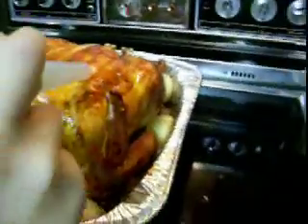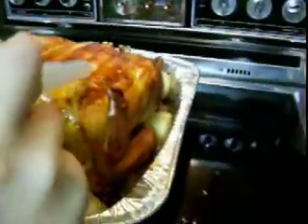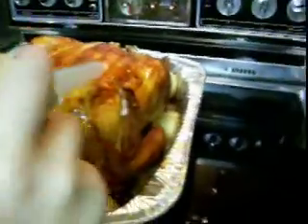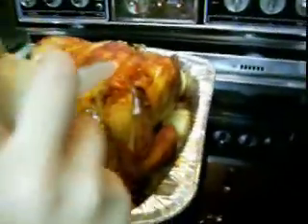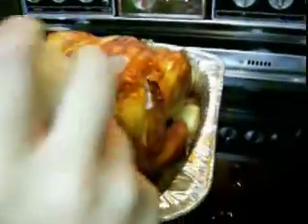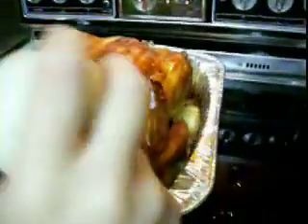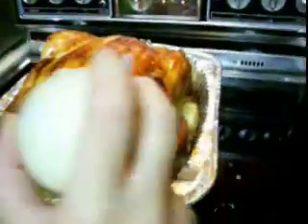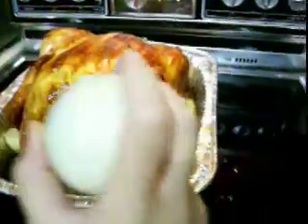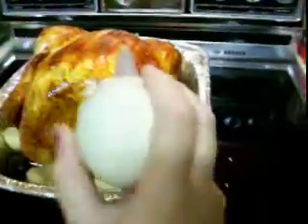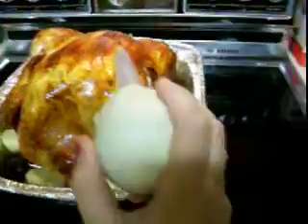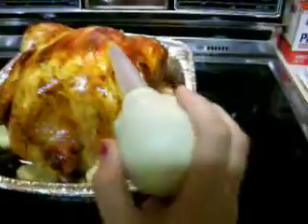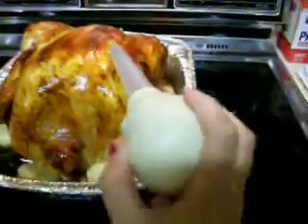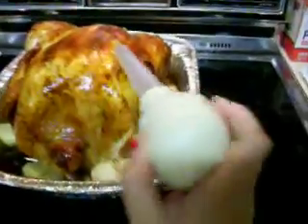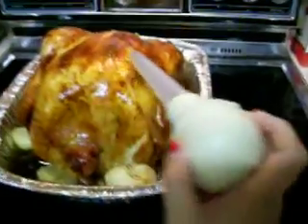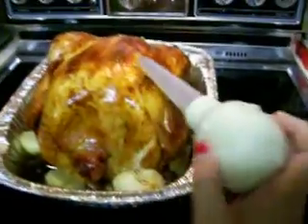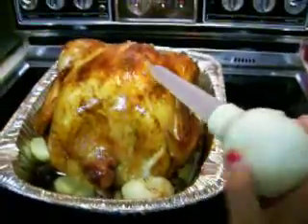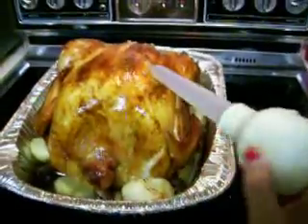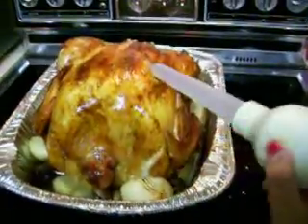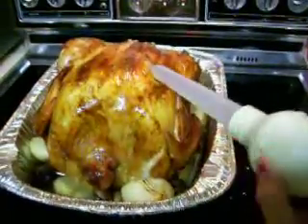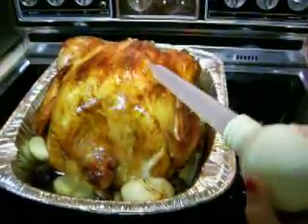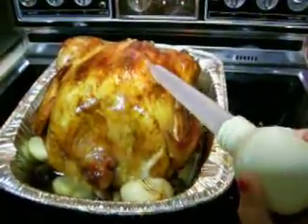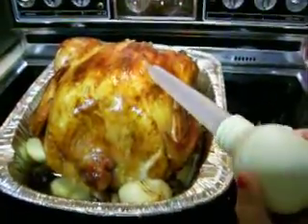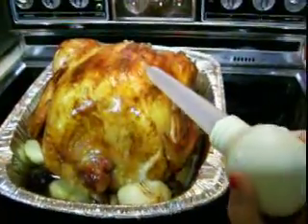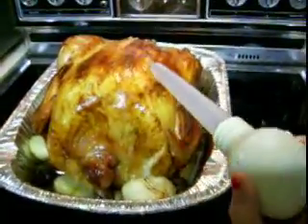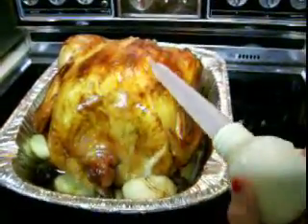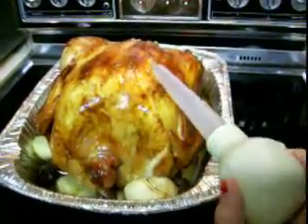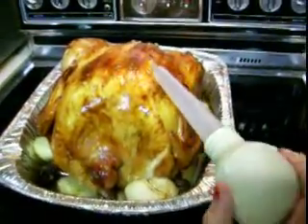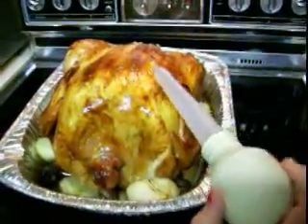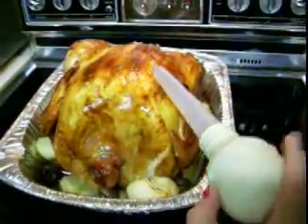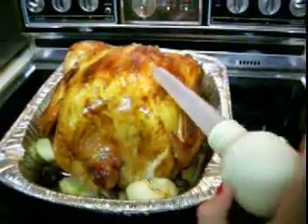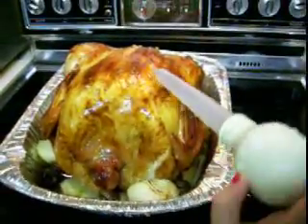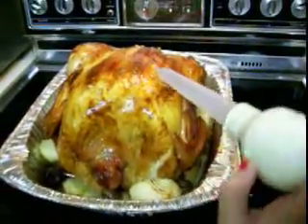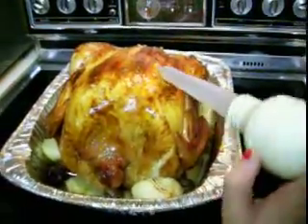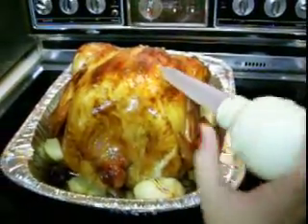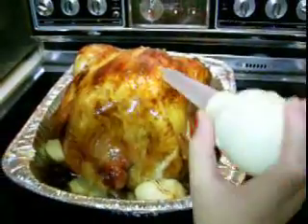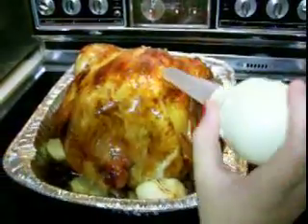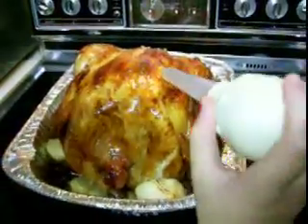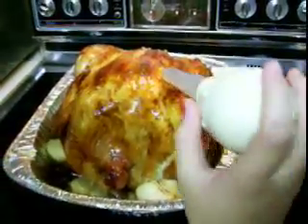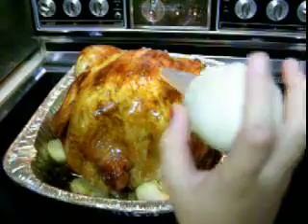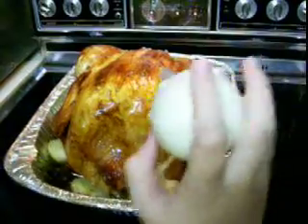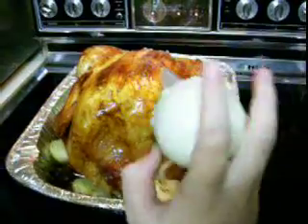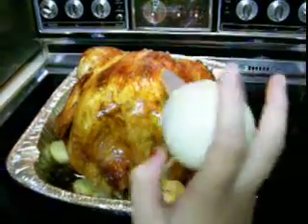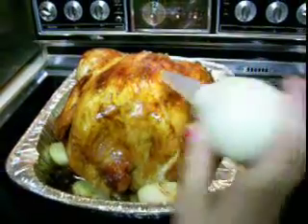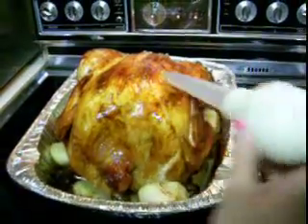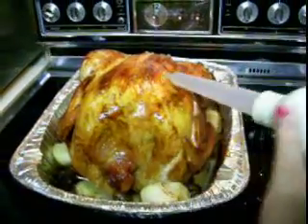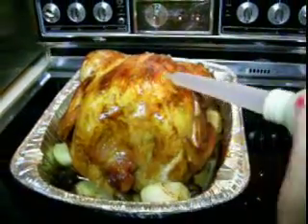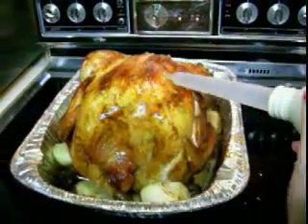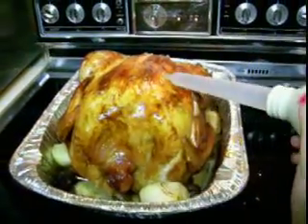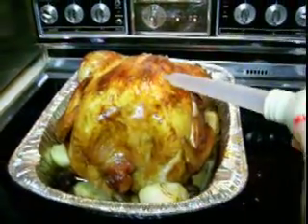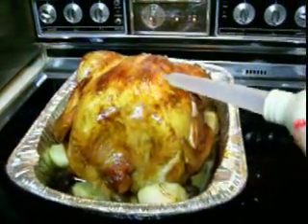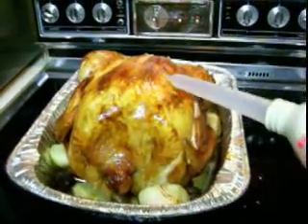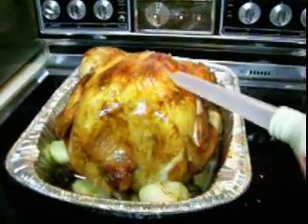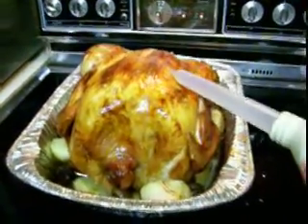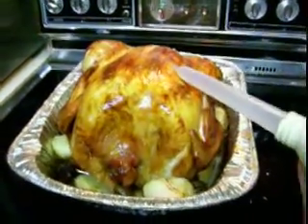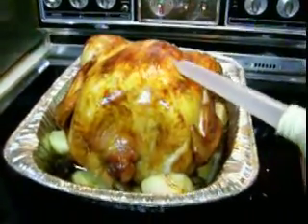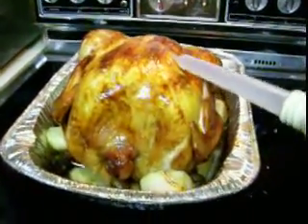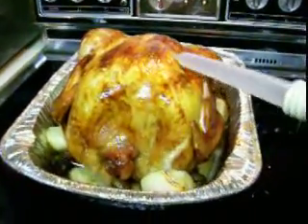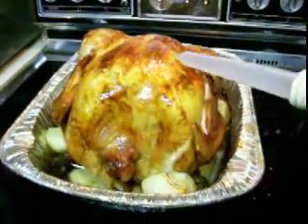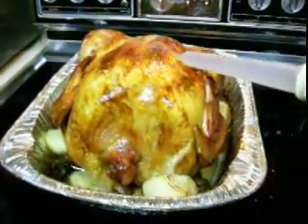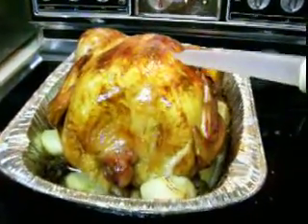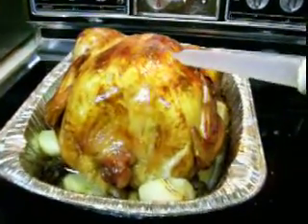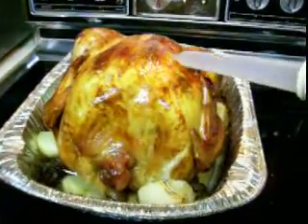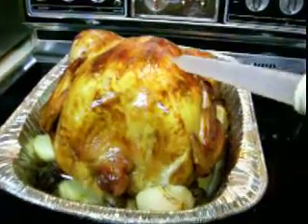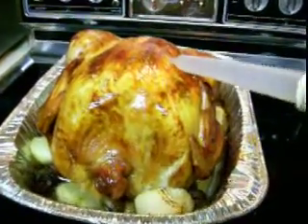I wish I had a dead turkey that's already cooked for Thanksgiving or any other occasion. Breathe! After it's dead.